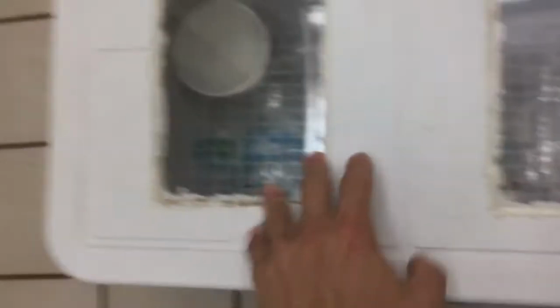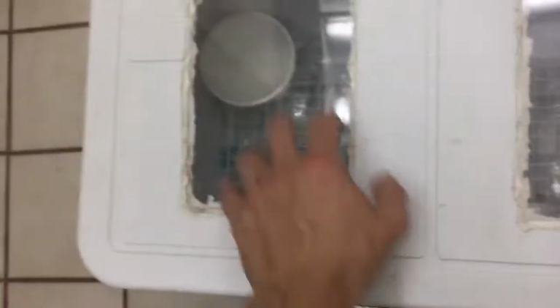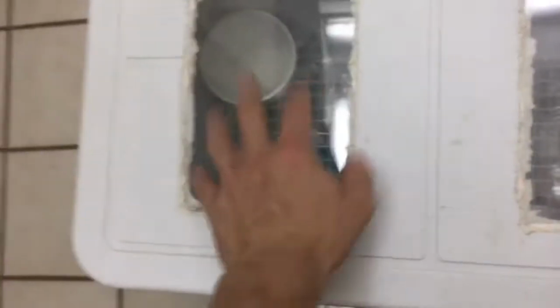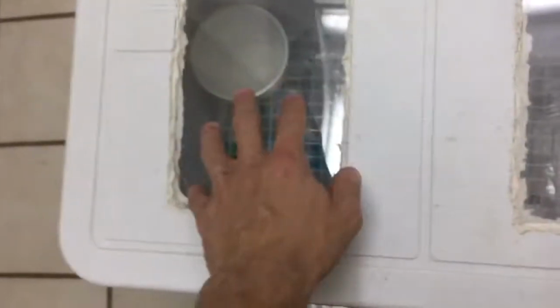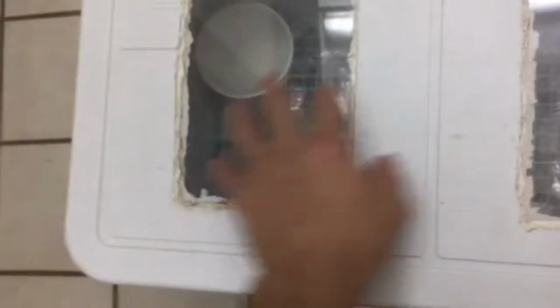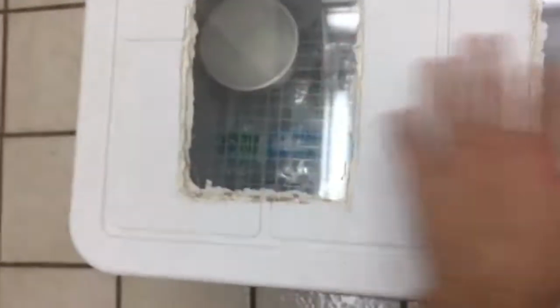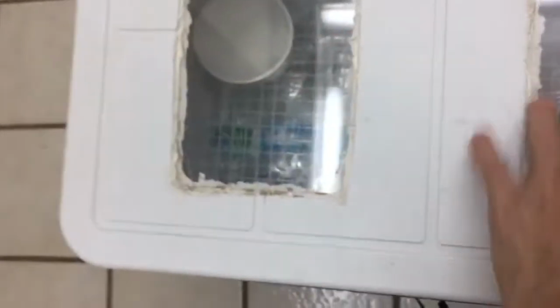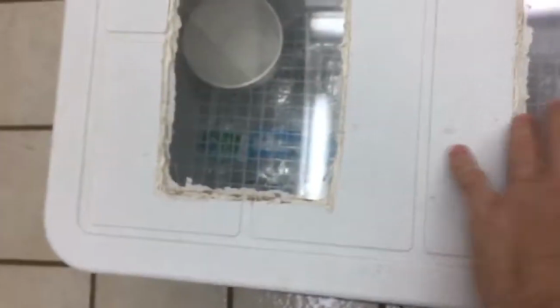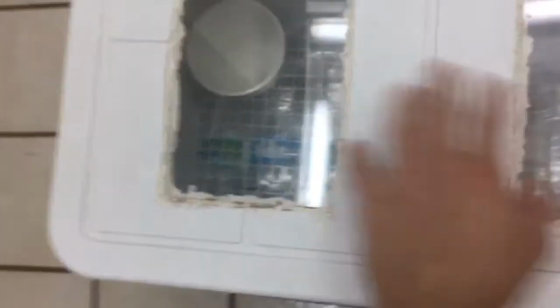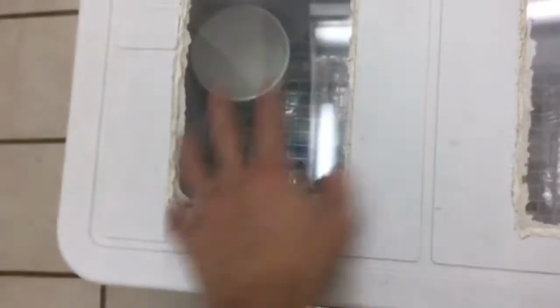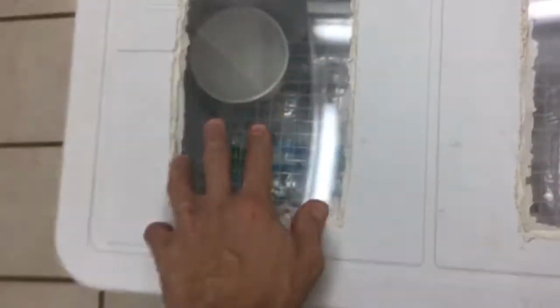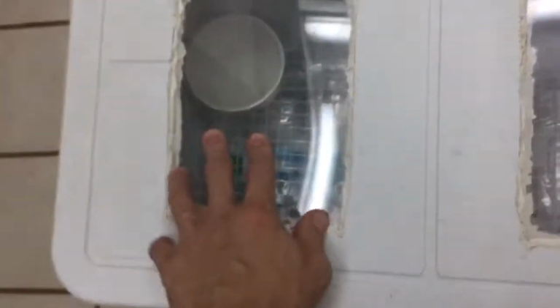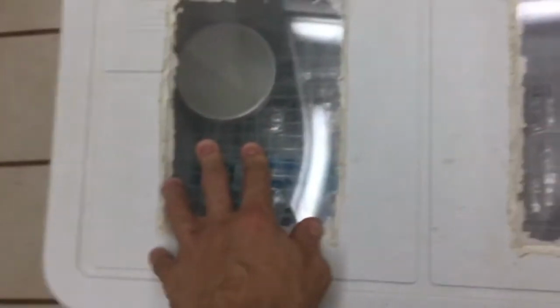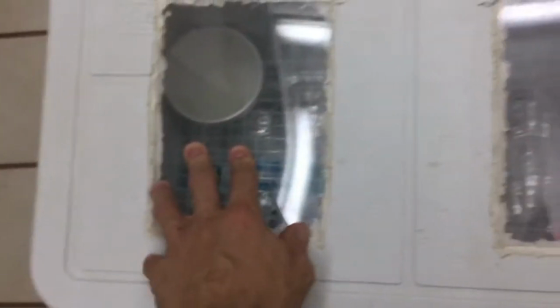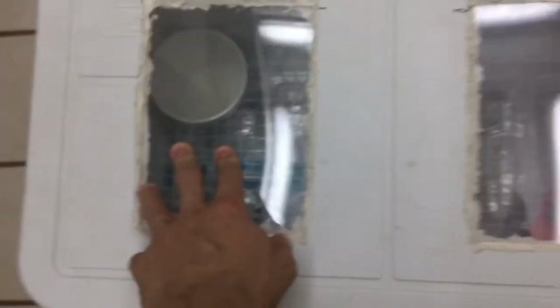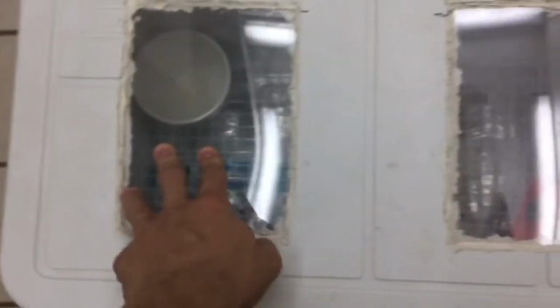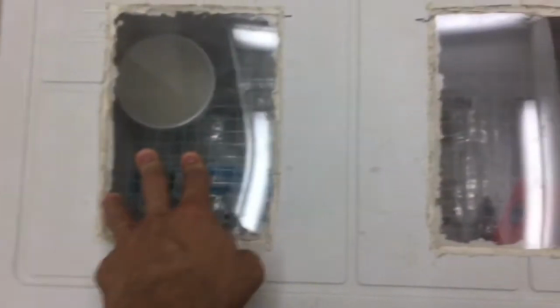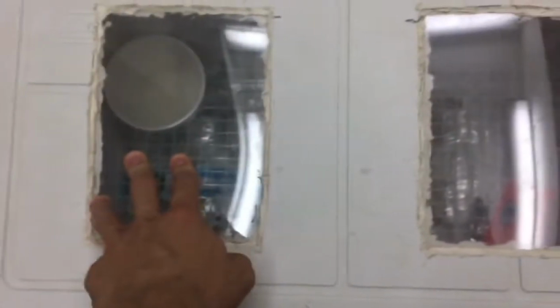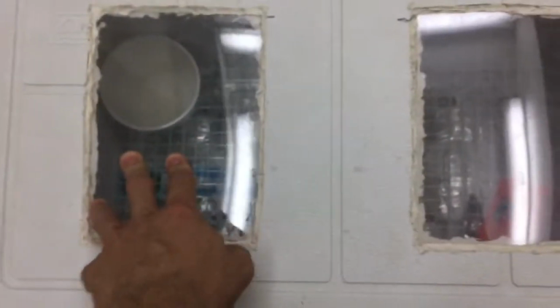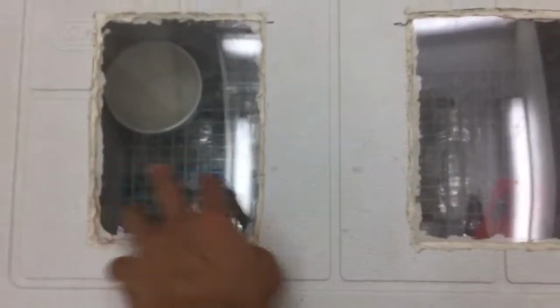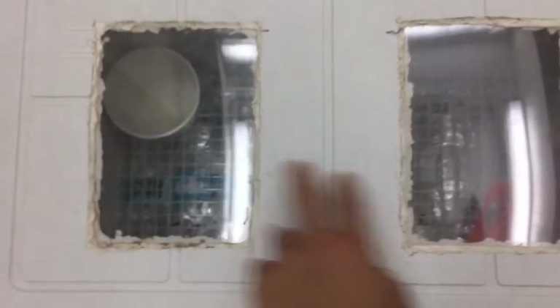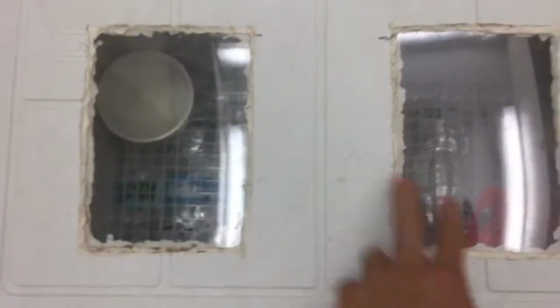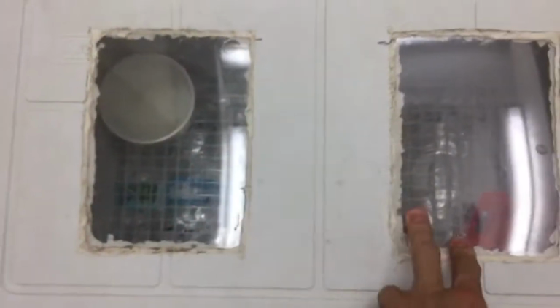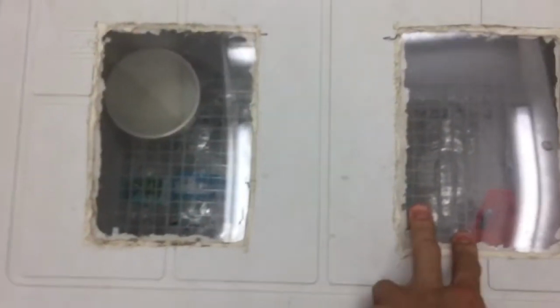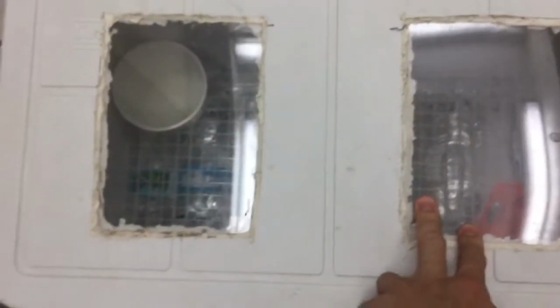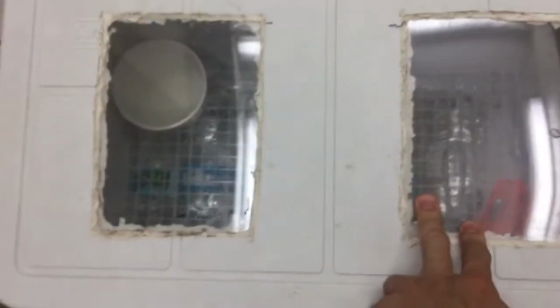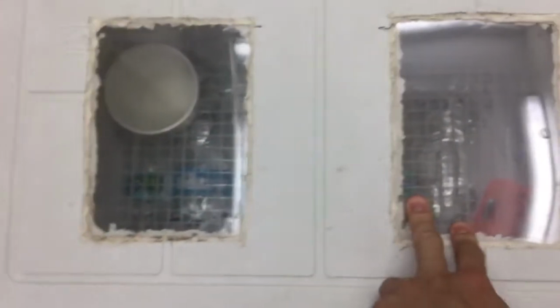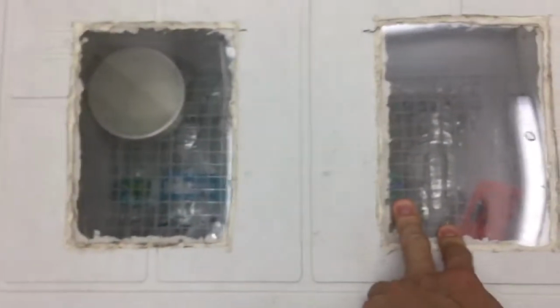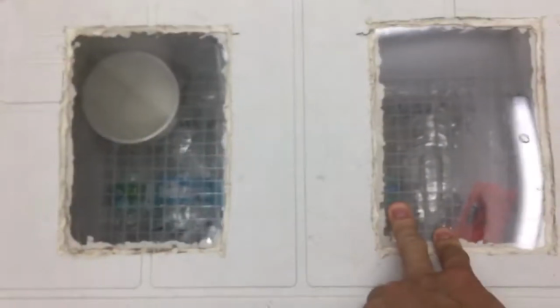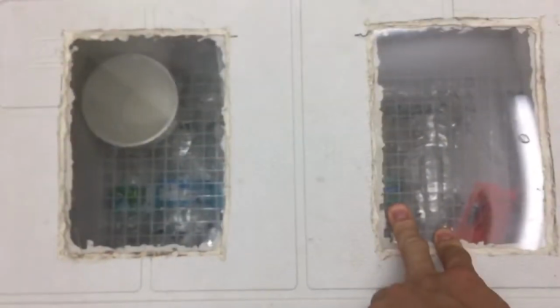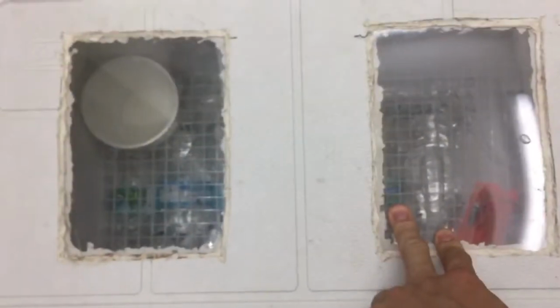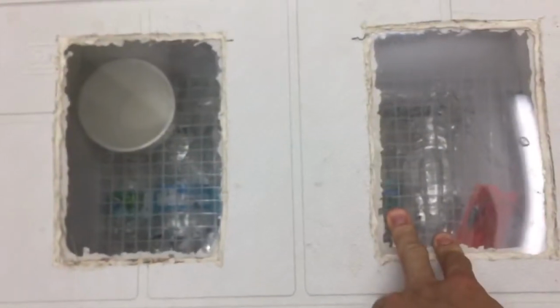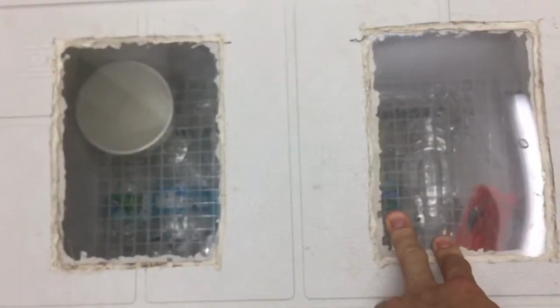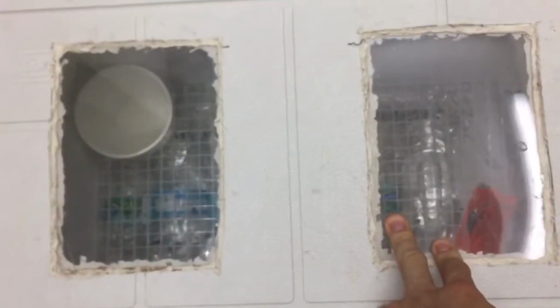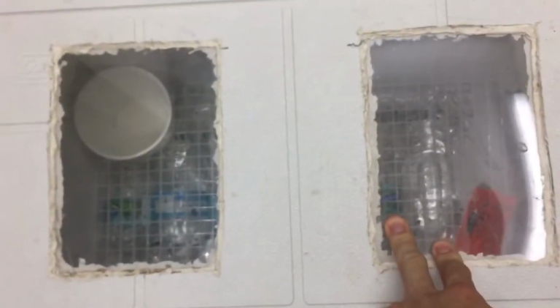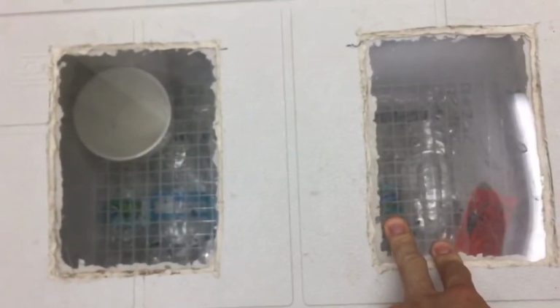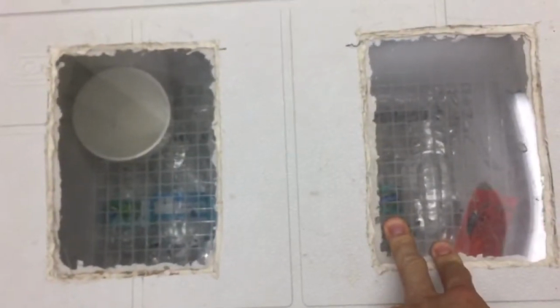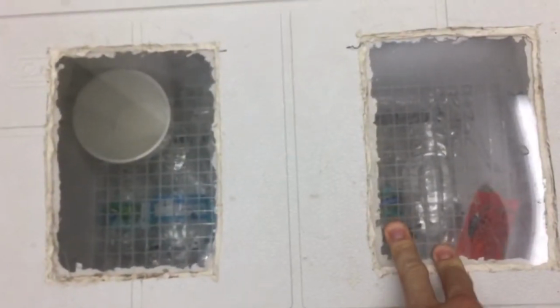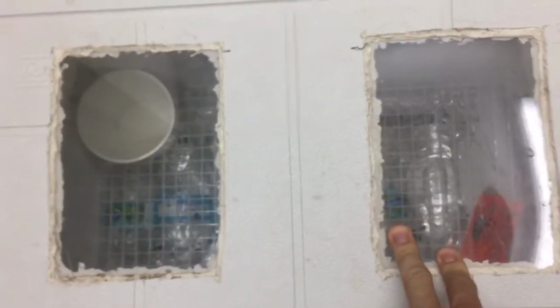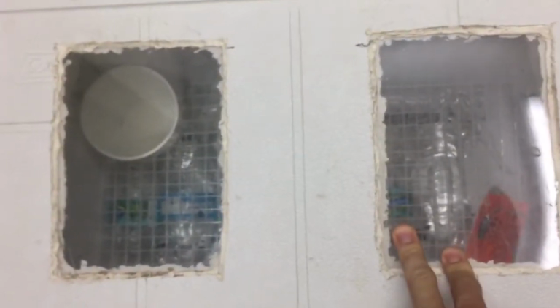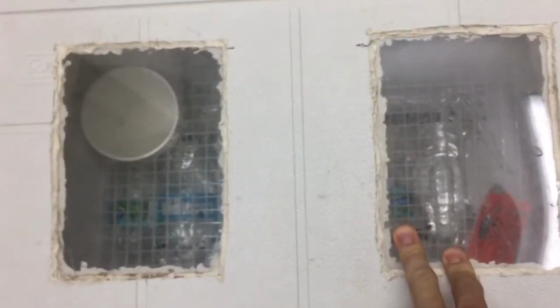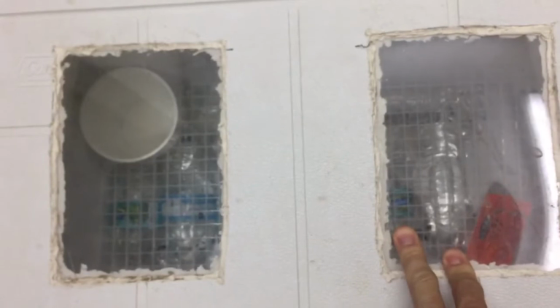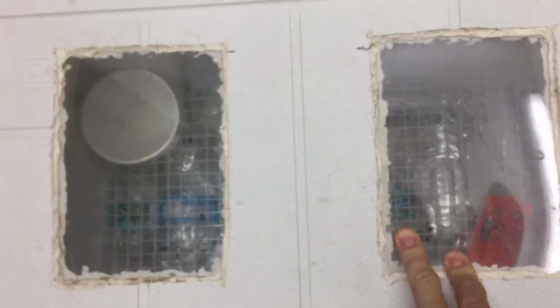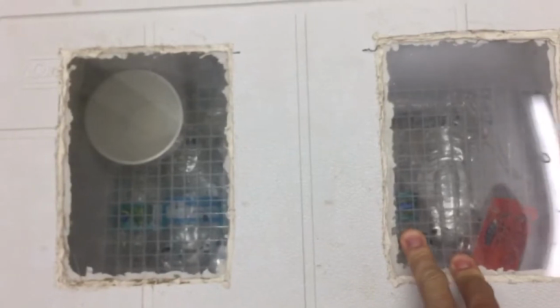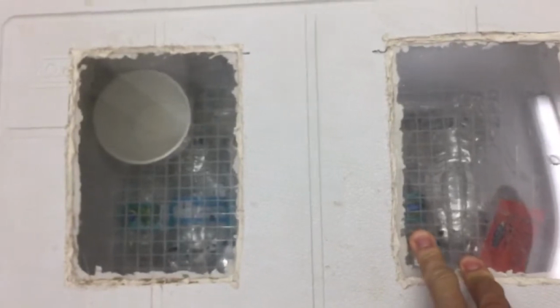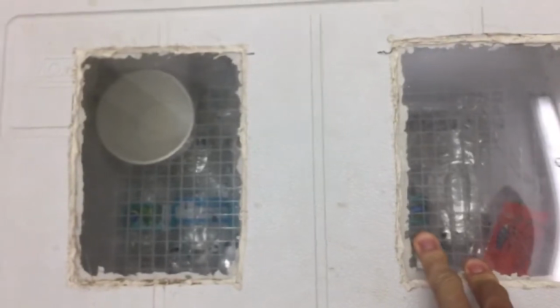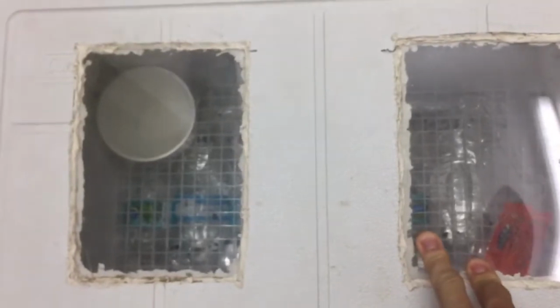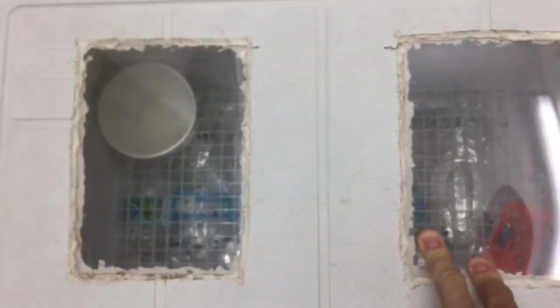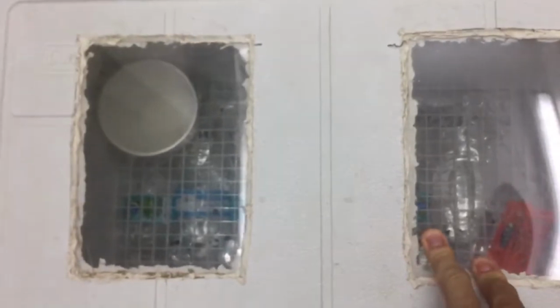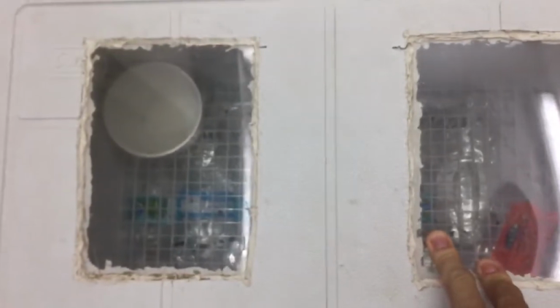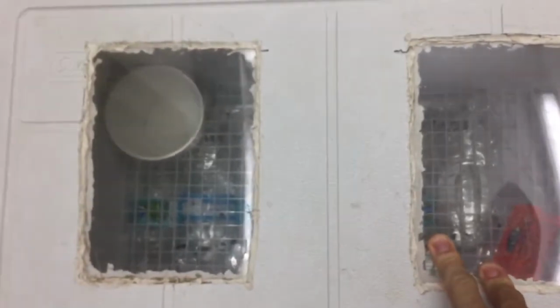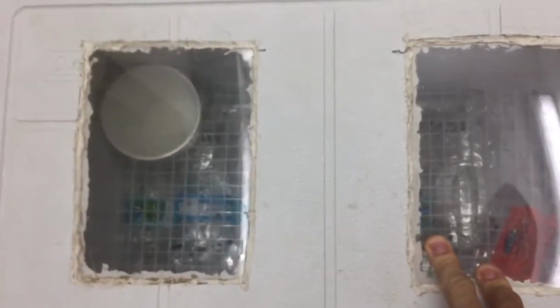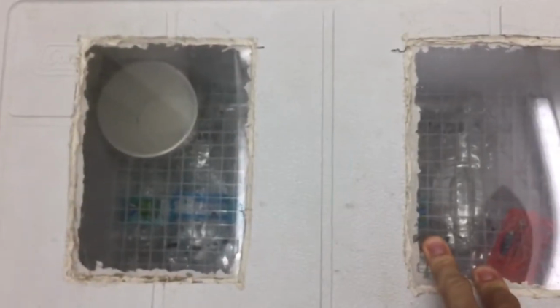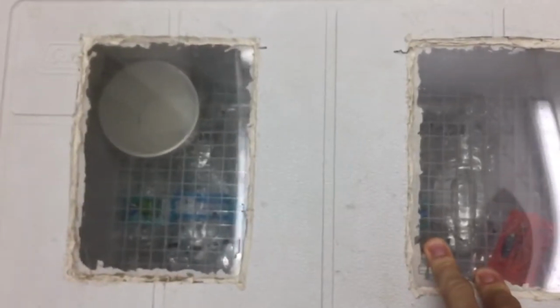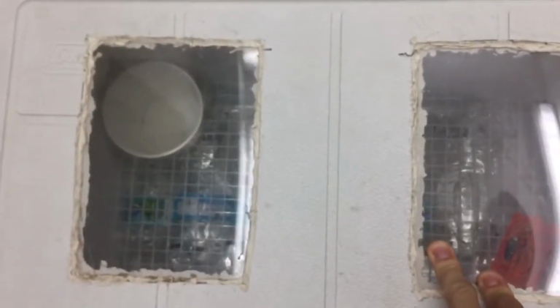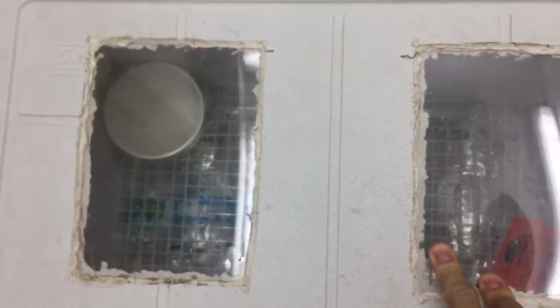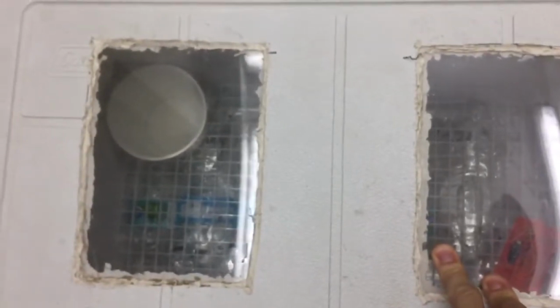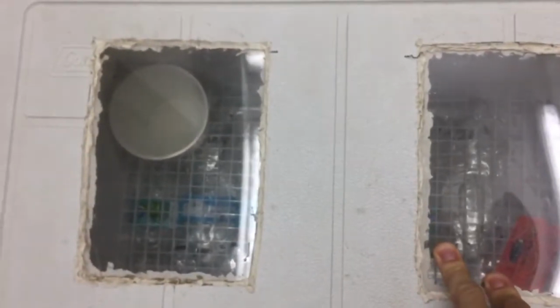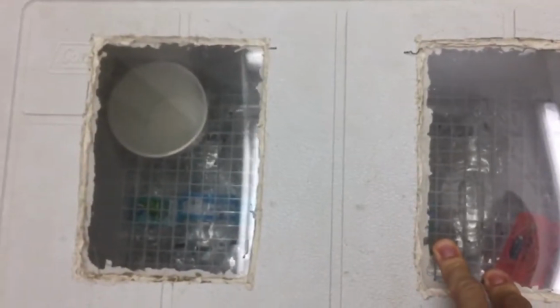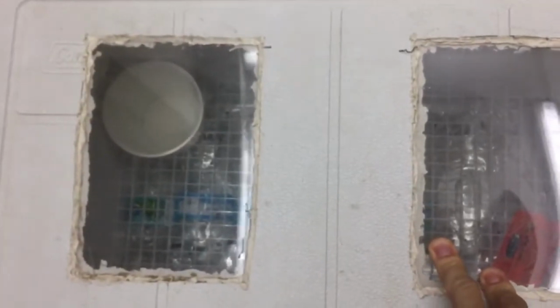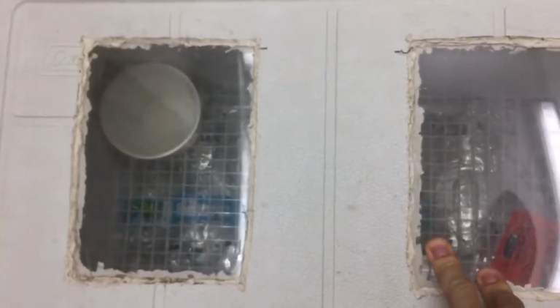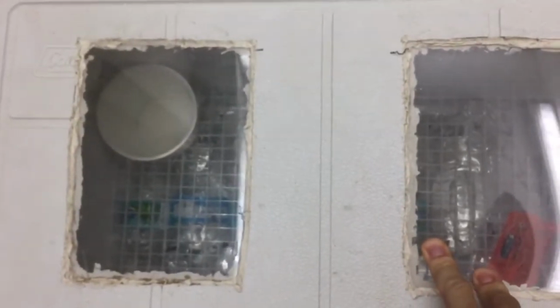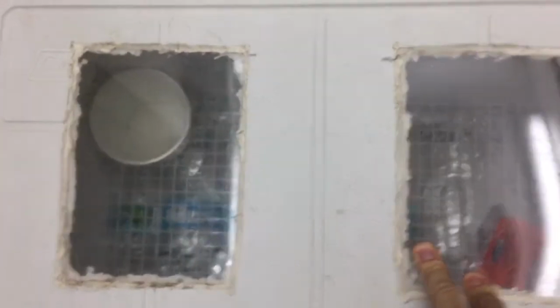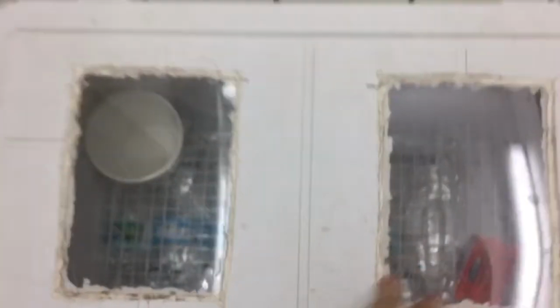You don't even need the plexiglass — this is just added on so I could see inside, but if you want to keep it basic you don't really need that.